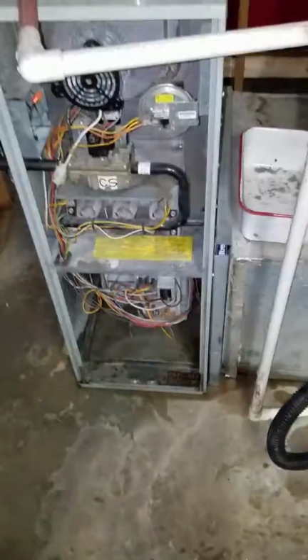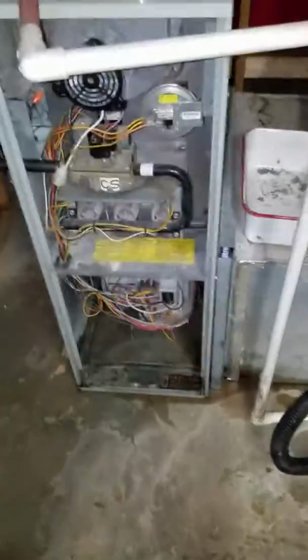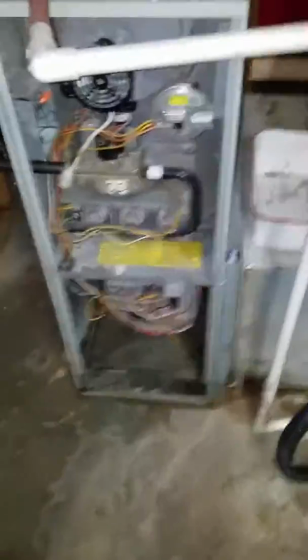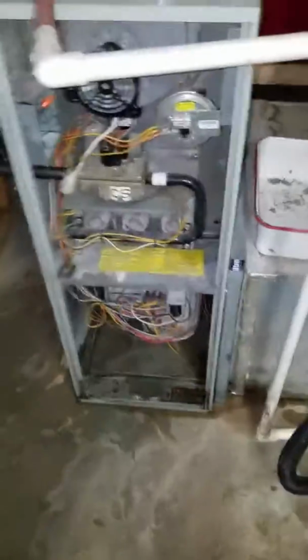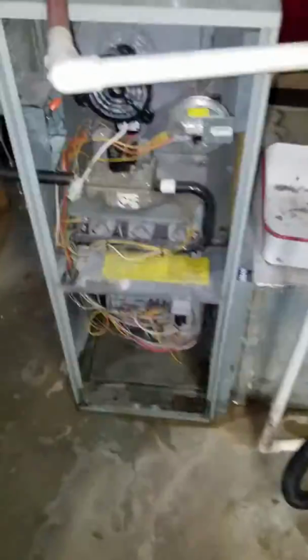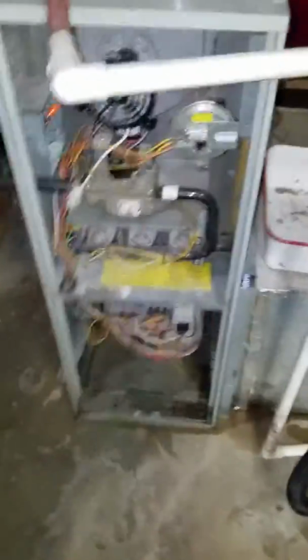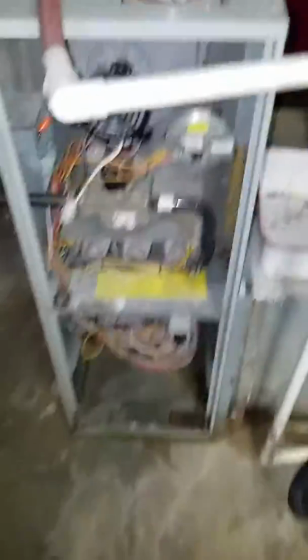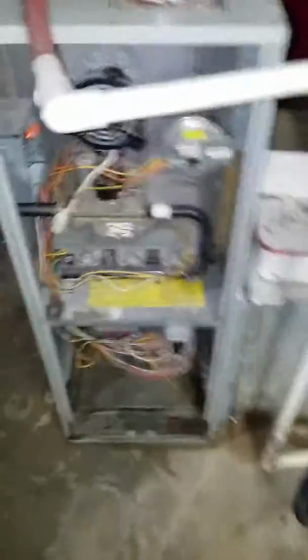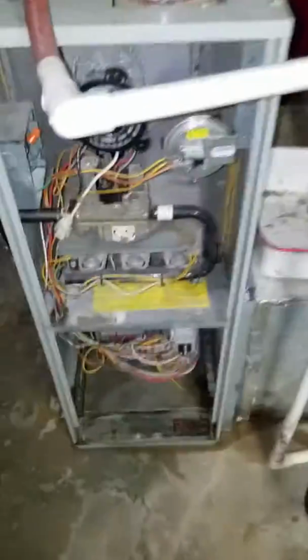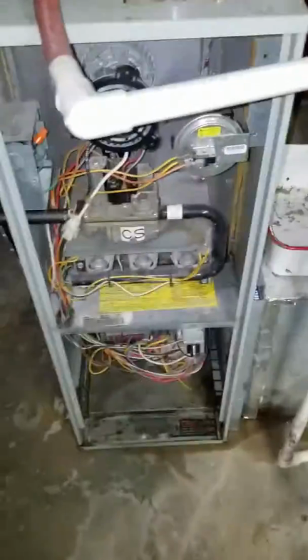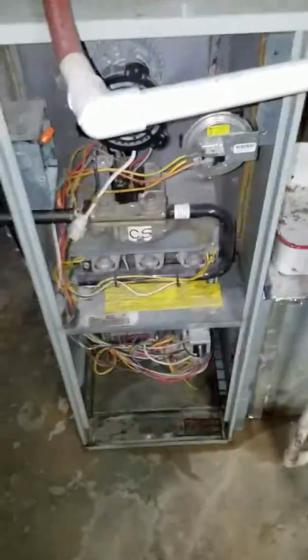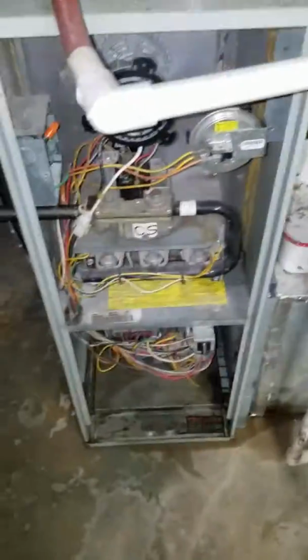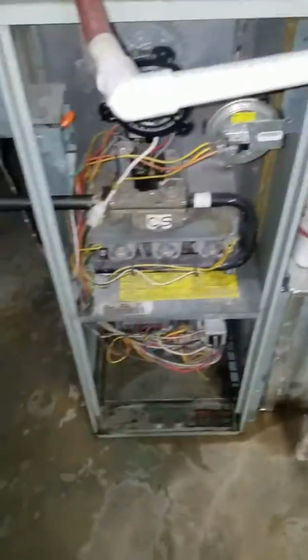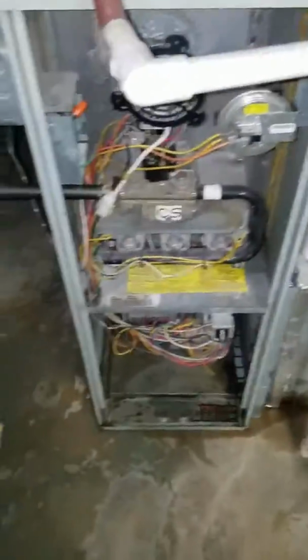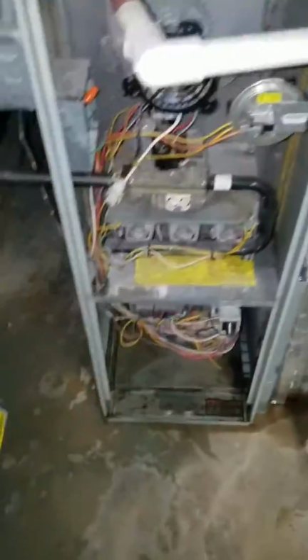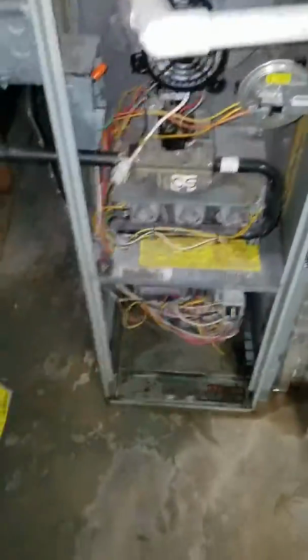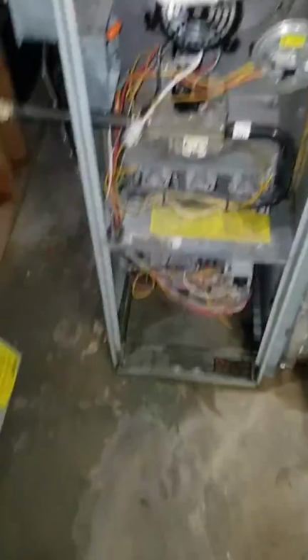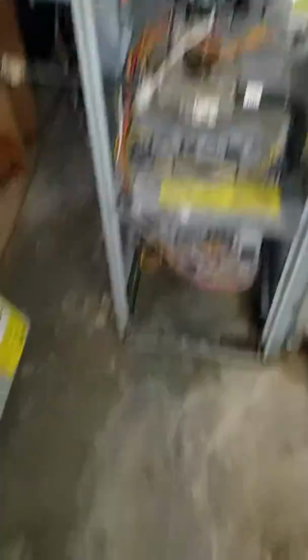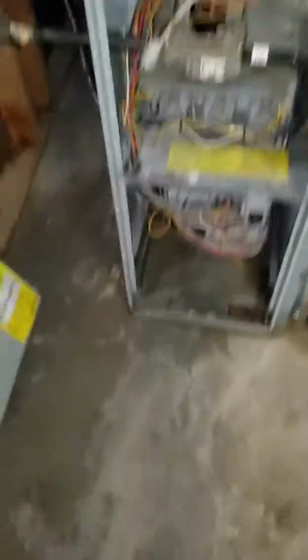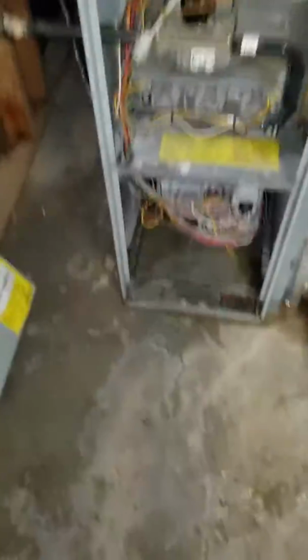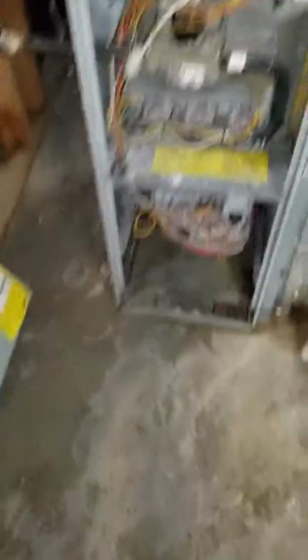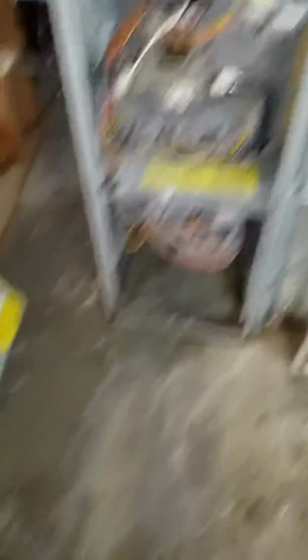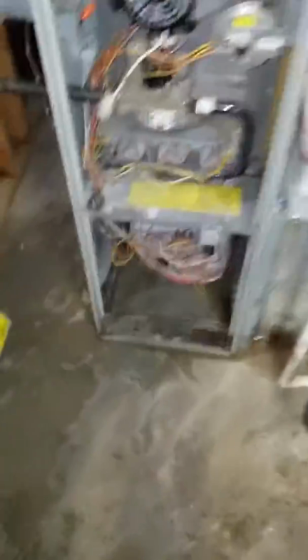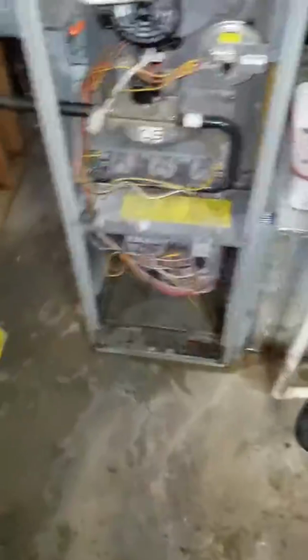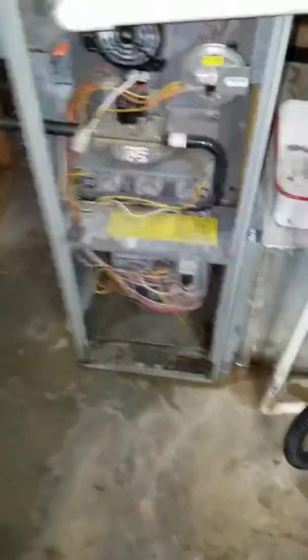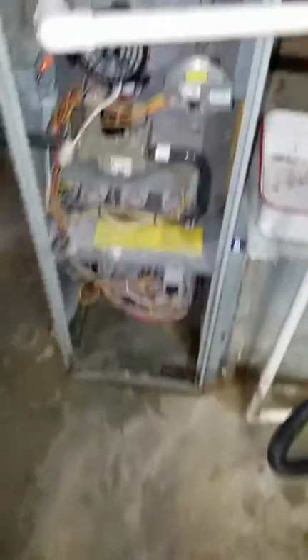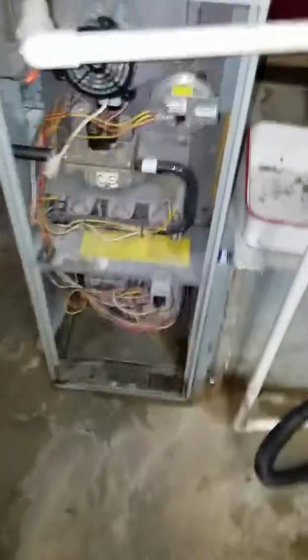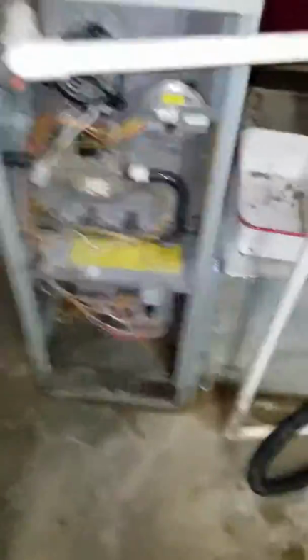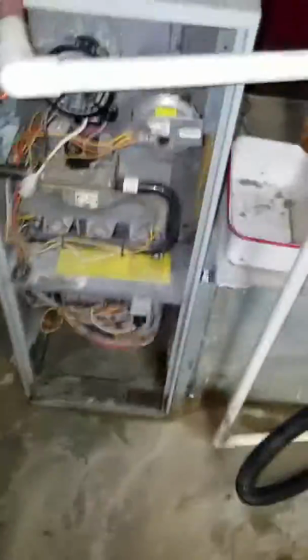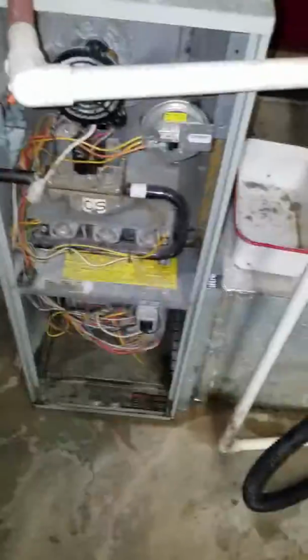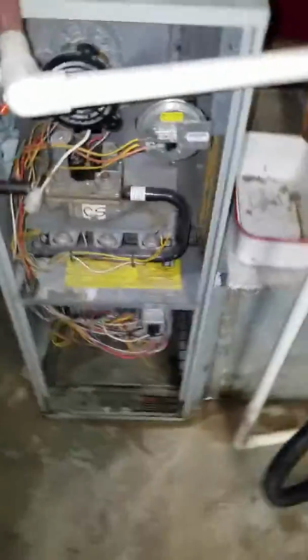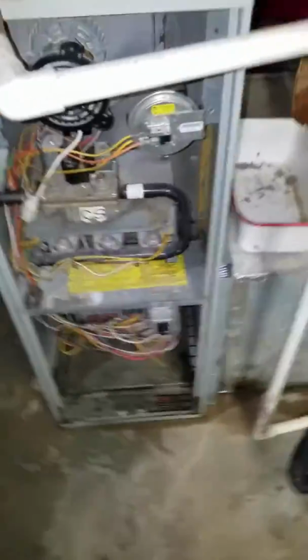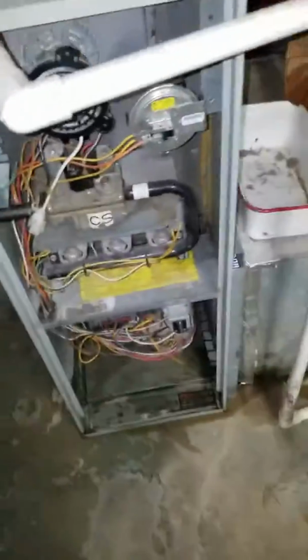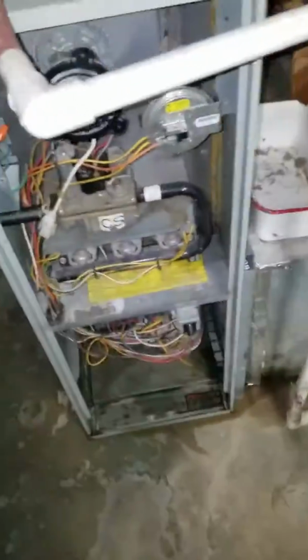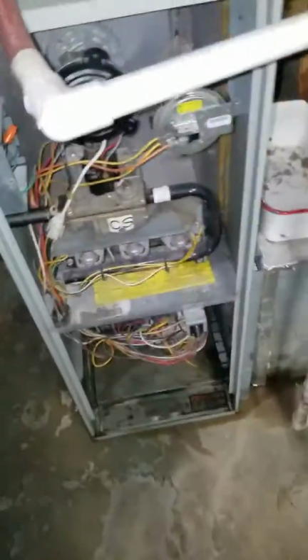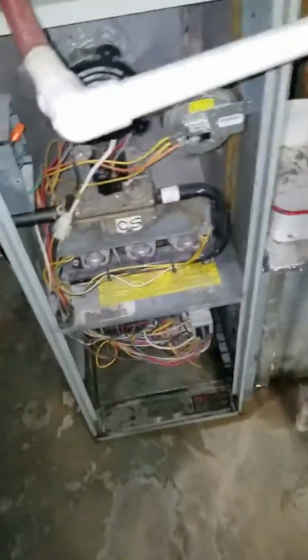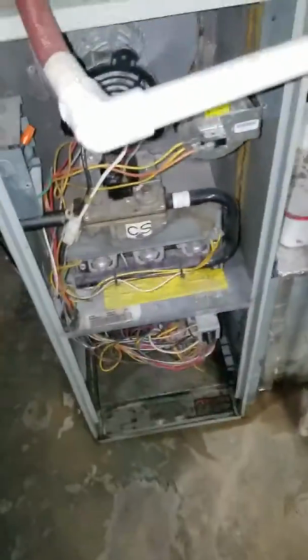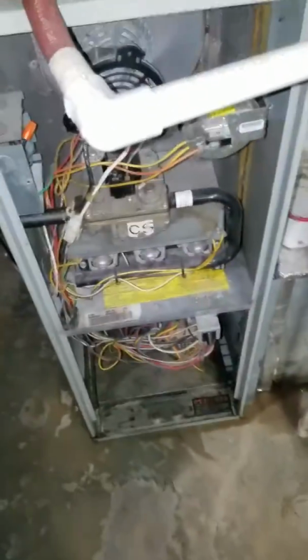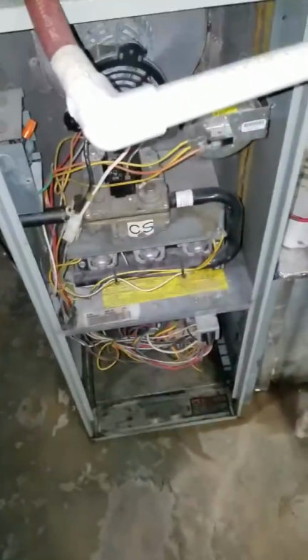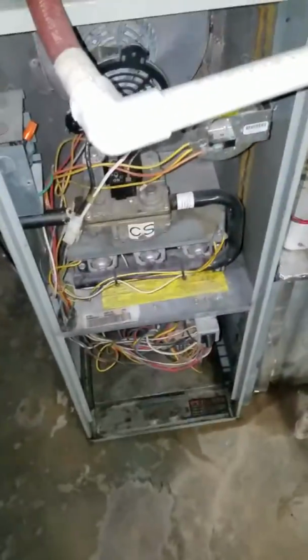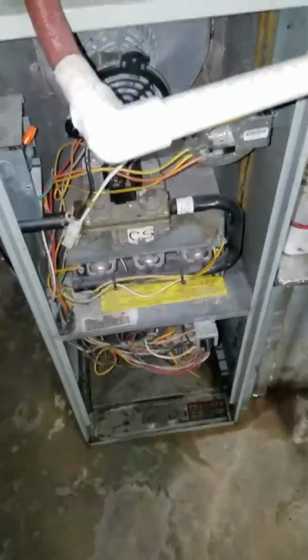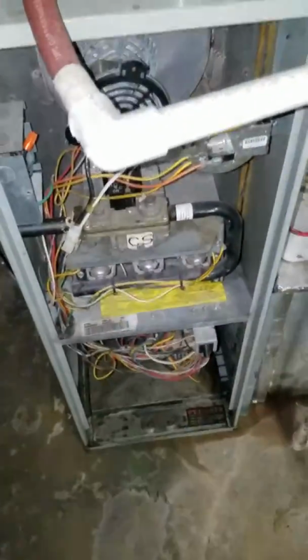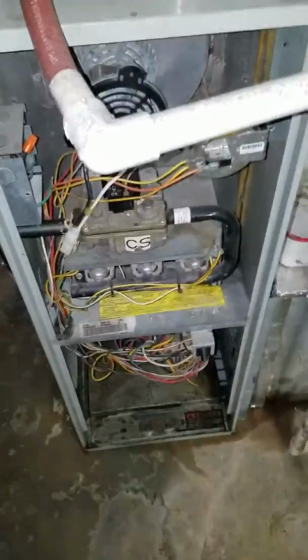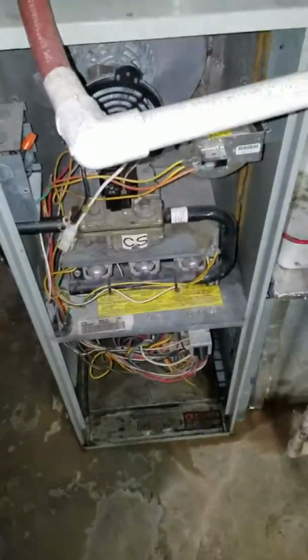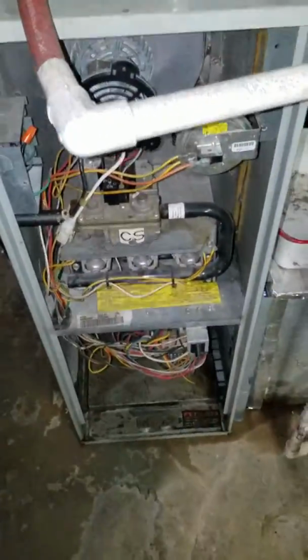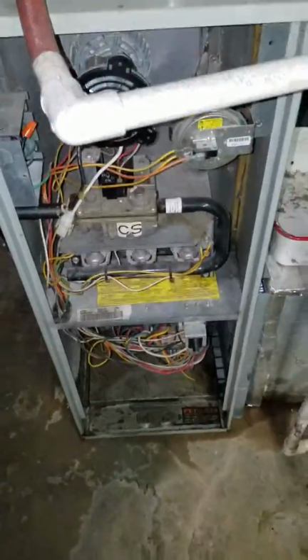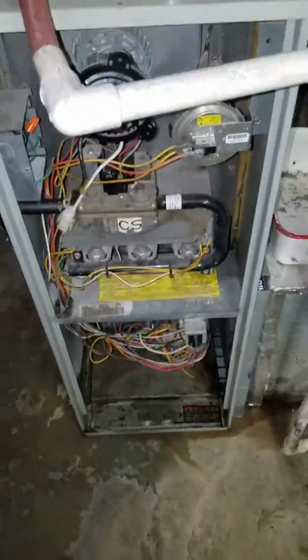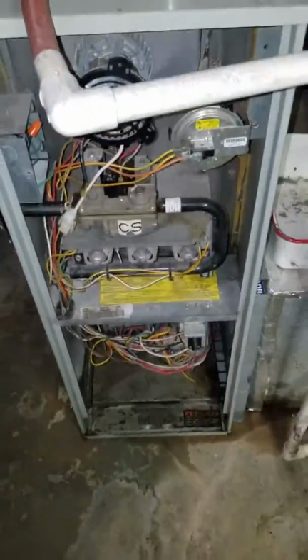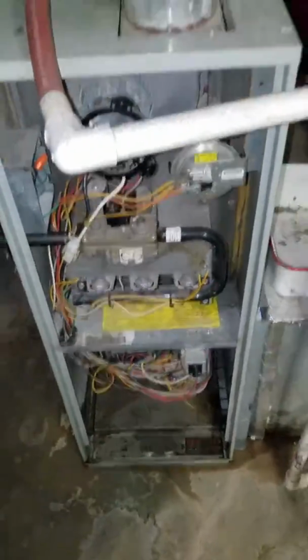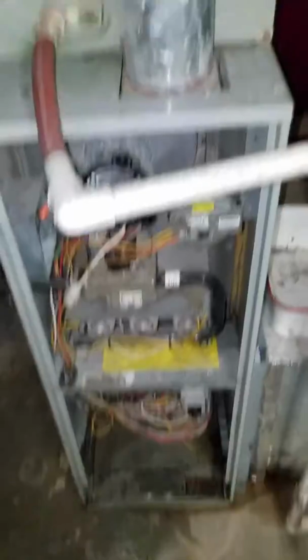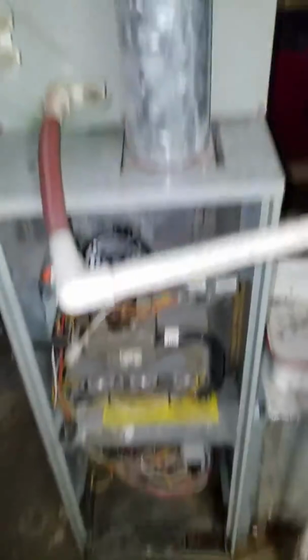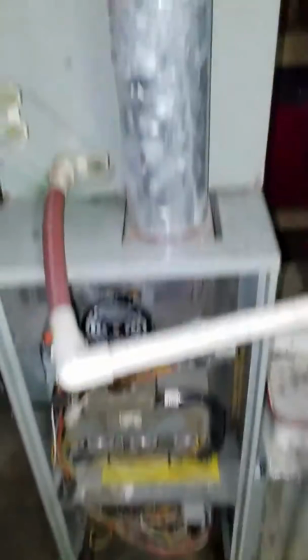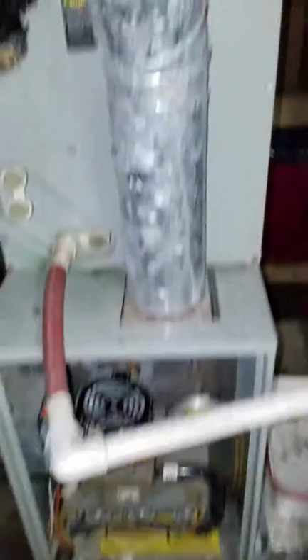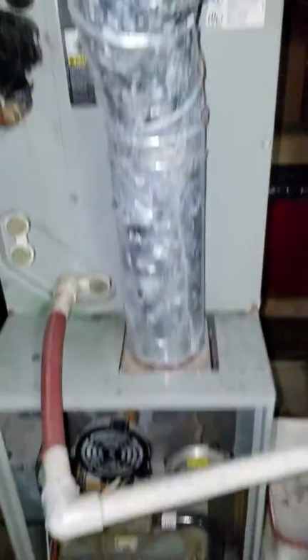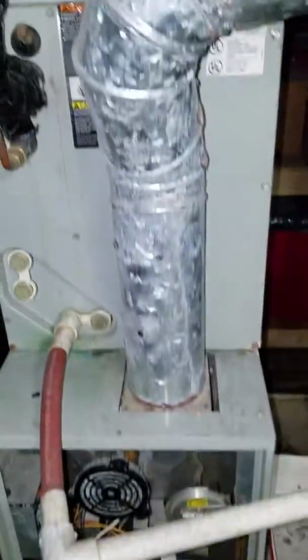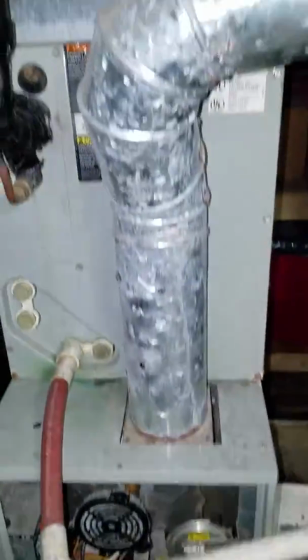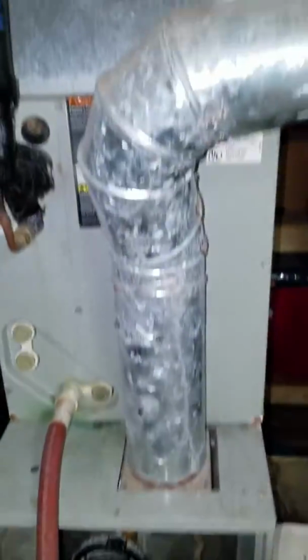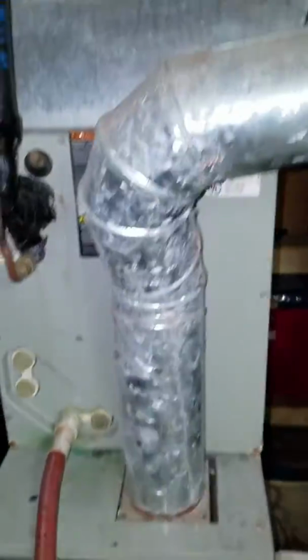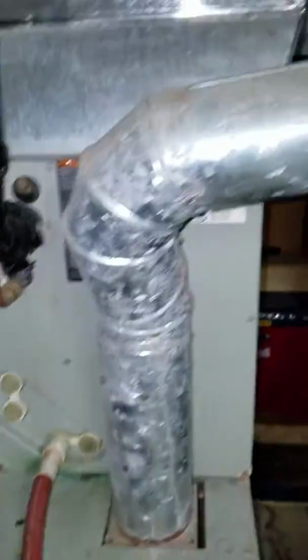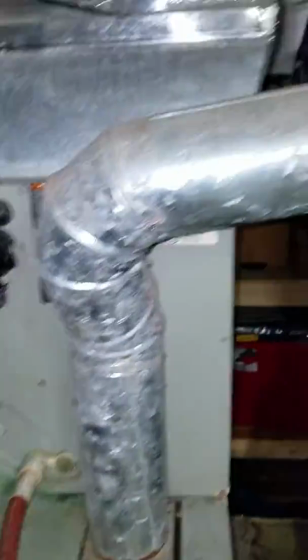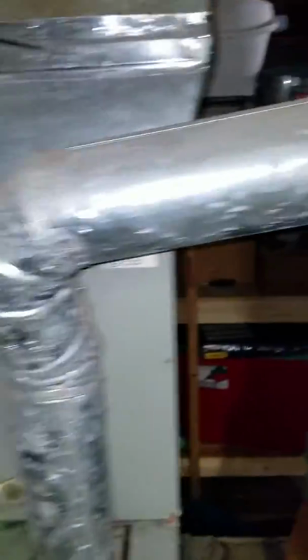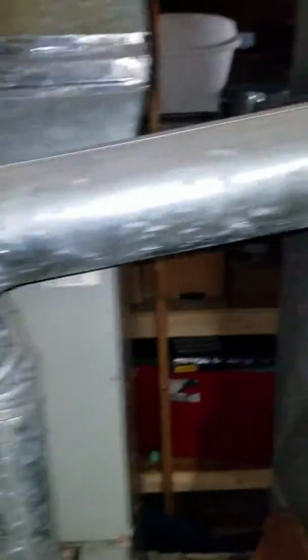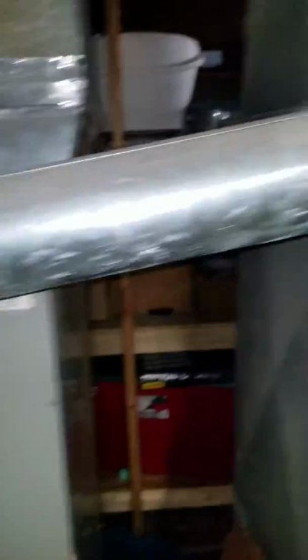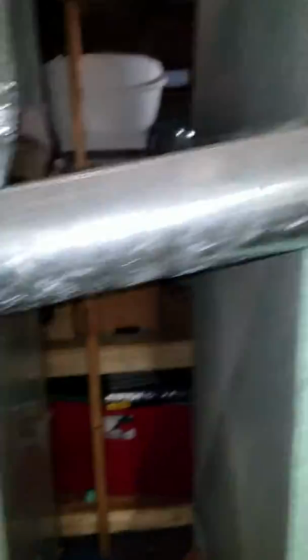Here in the basement looking at a drain. 60% for 60,000 BTUs, 80% furnace.